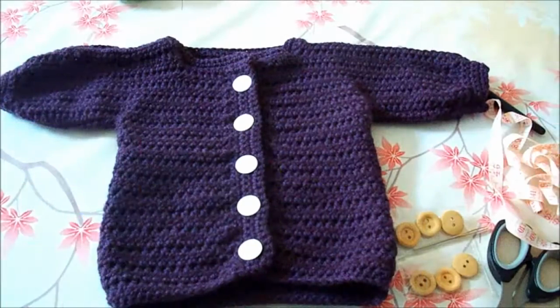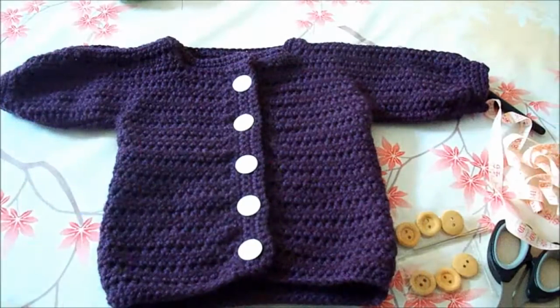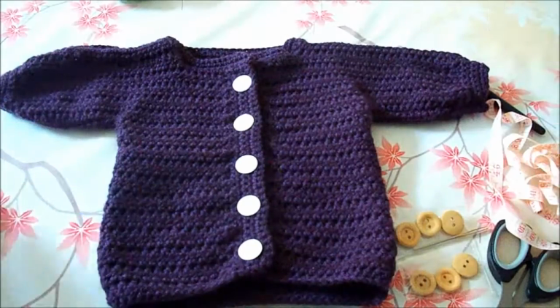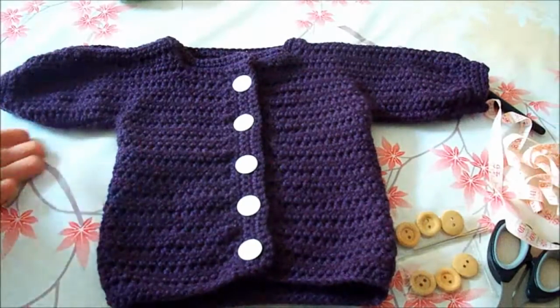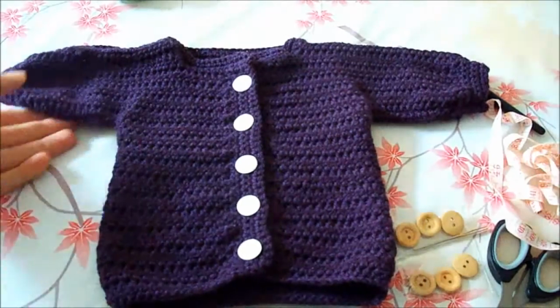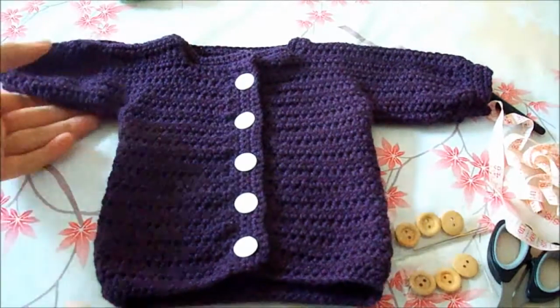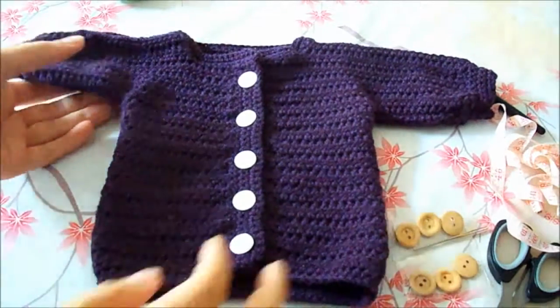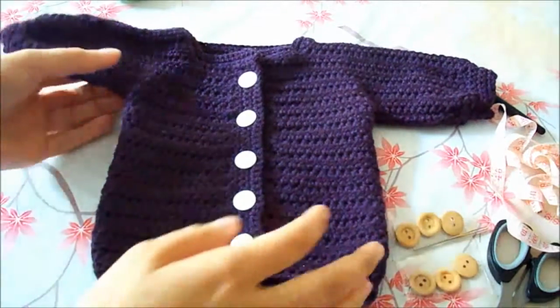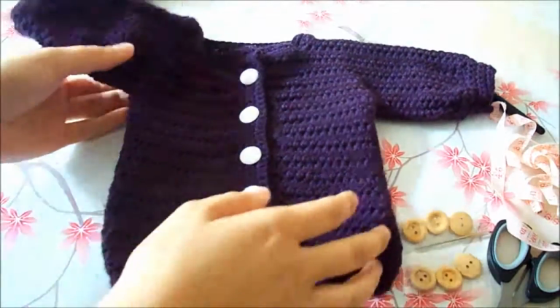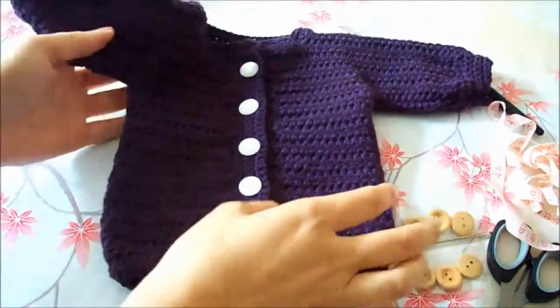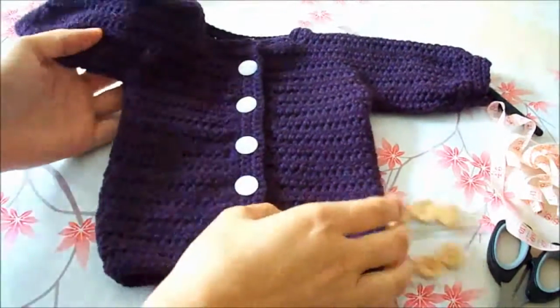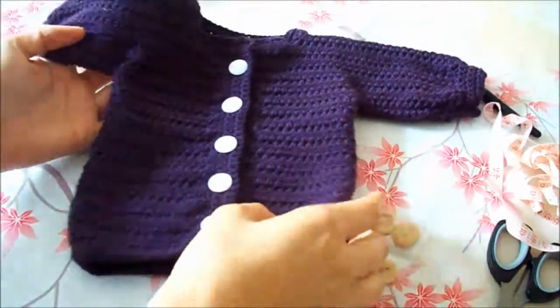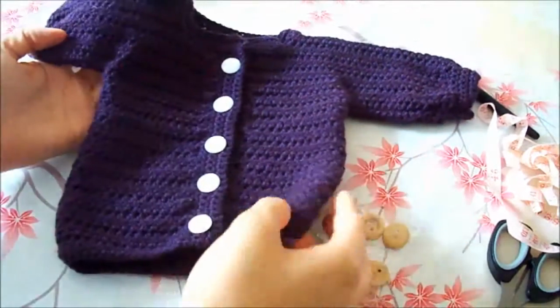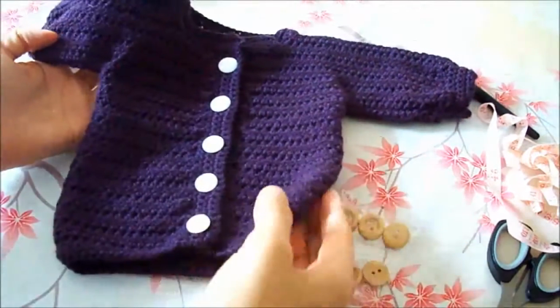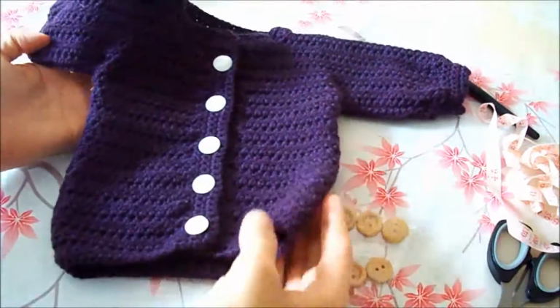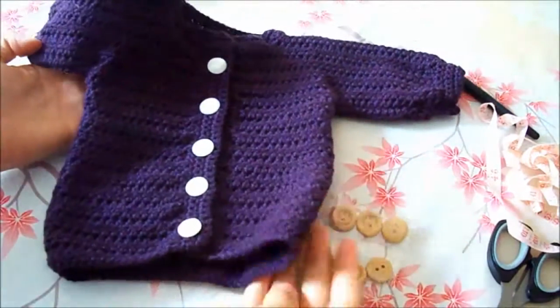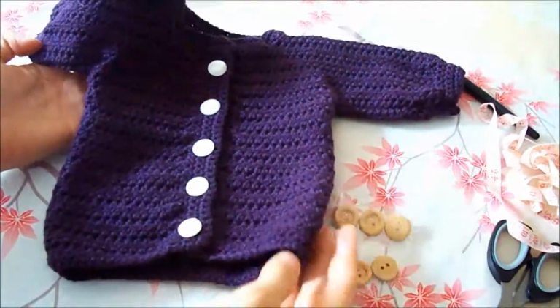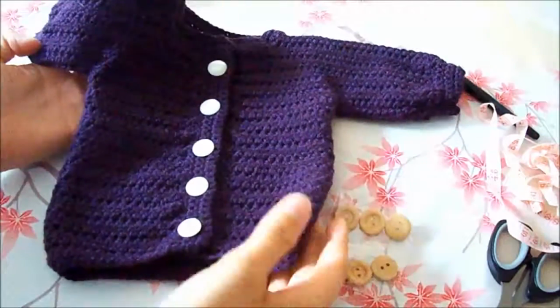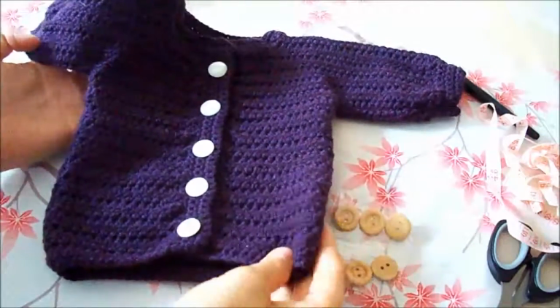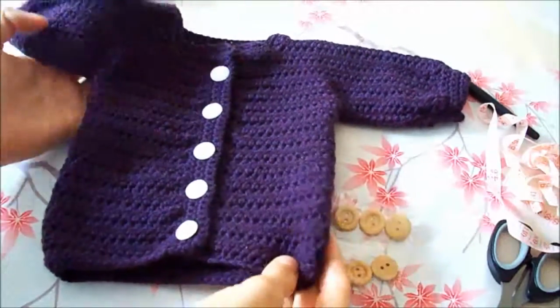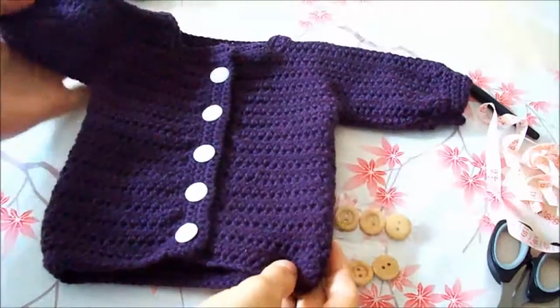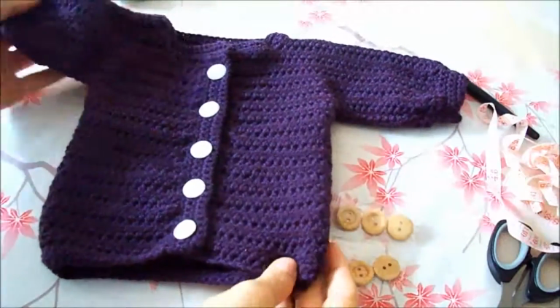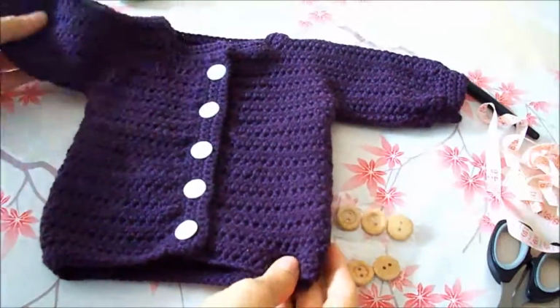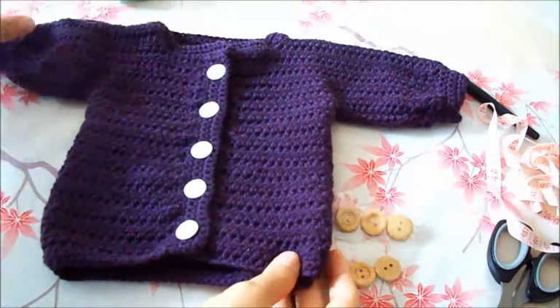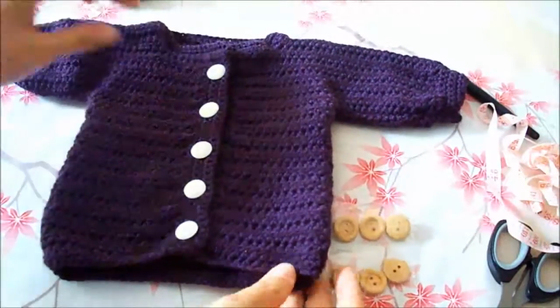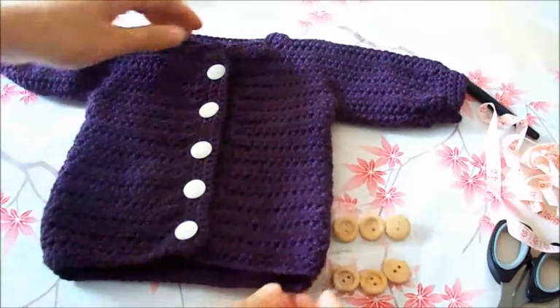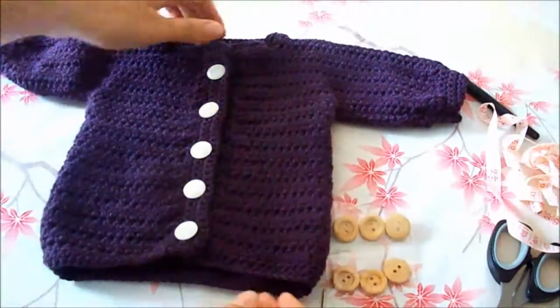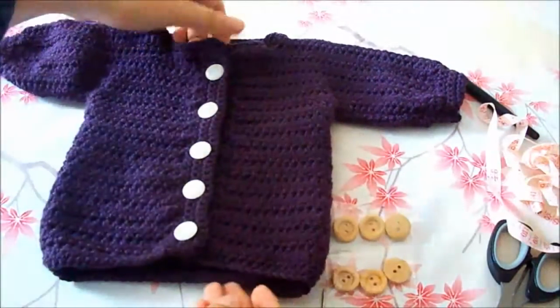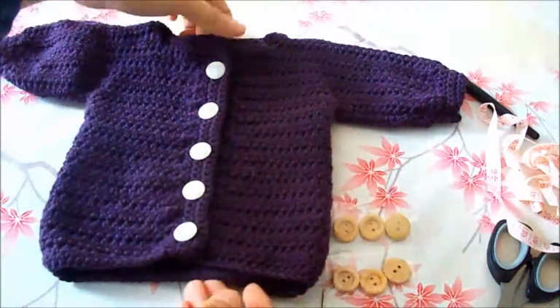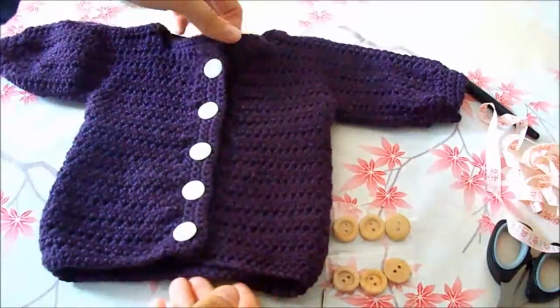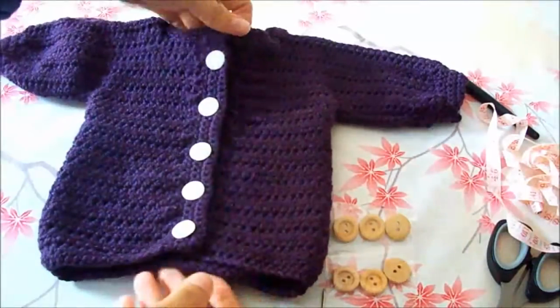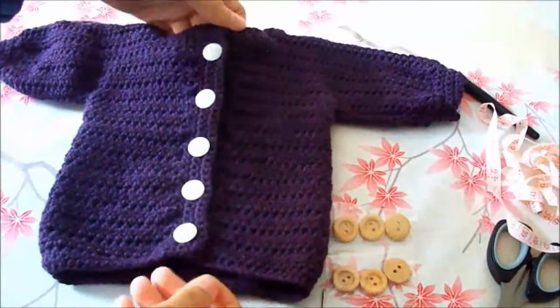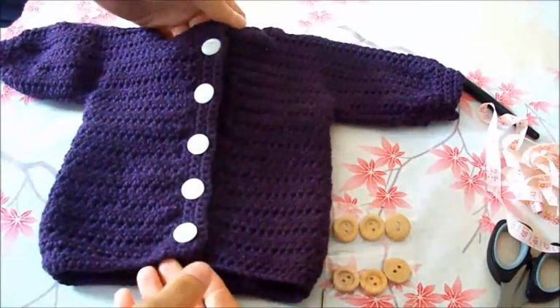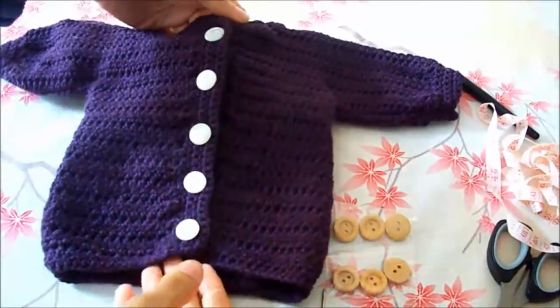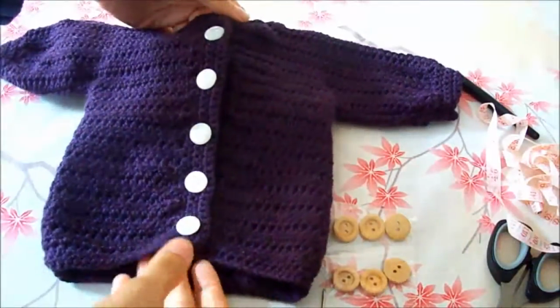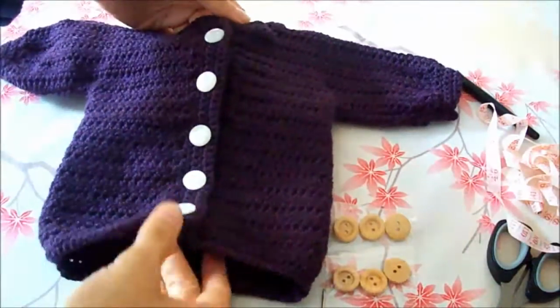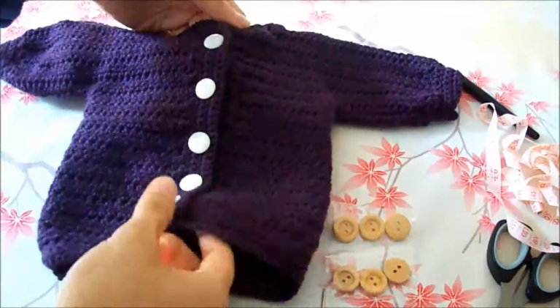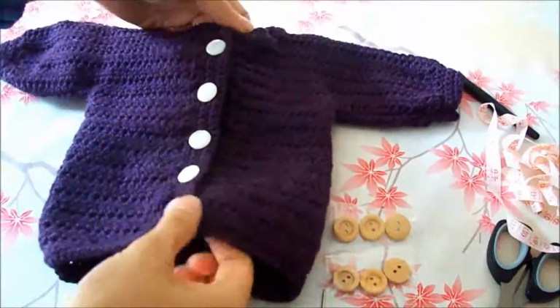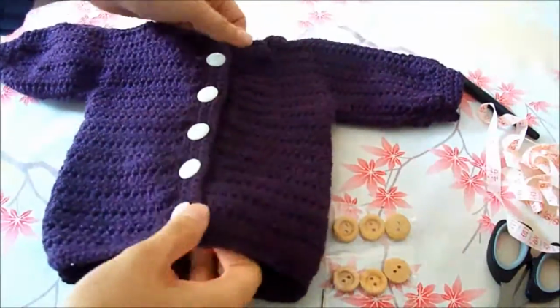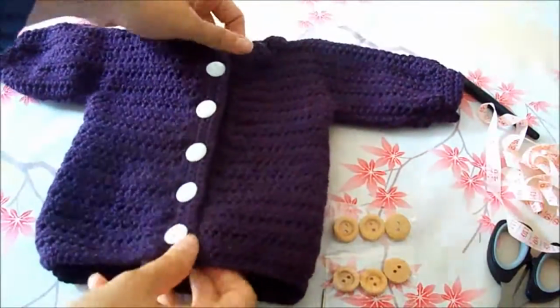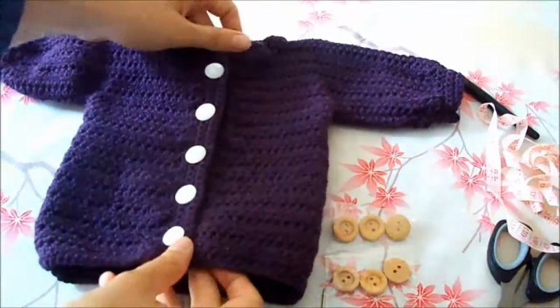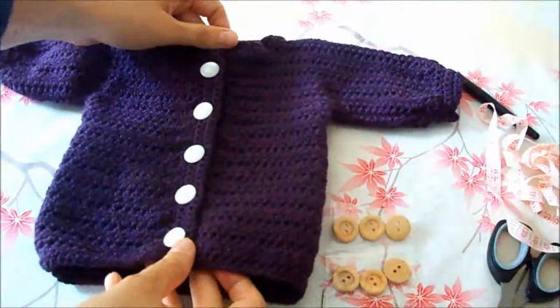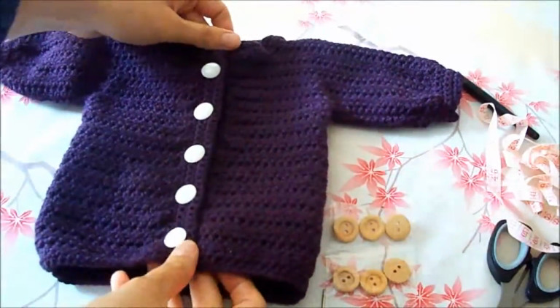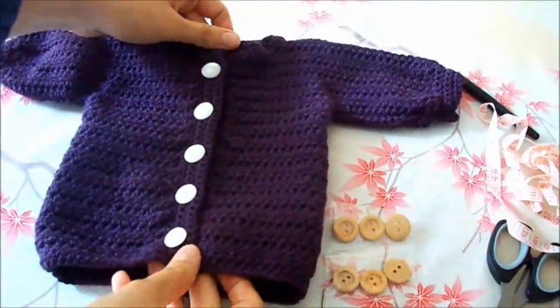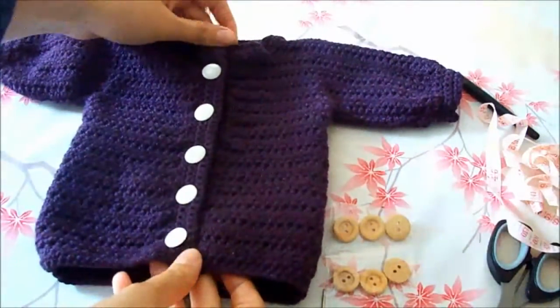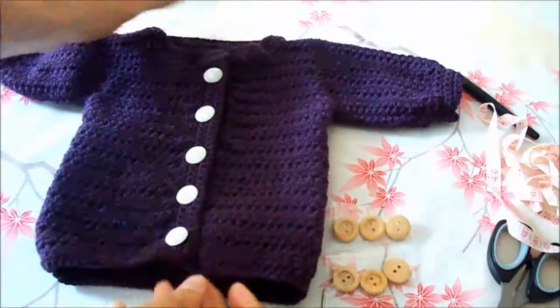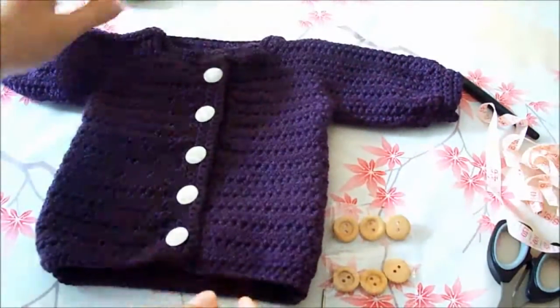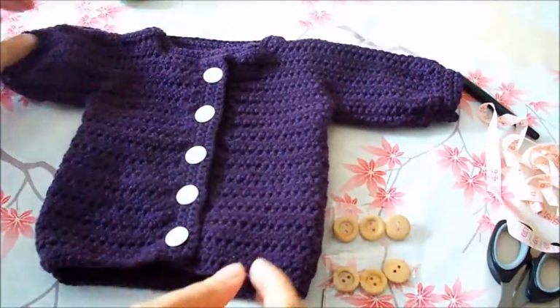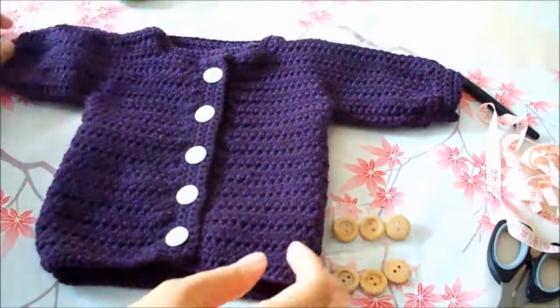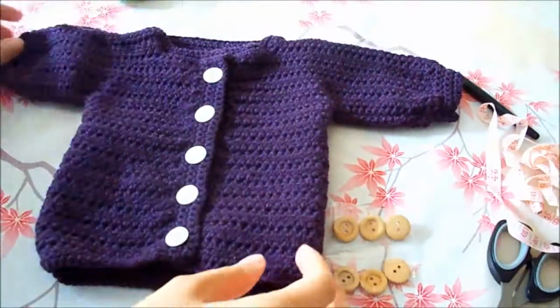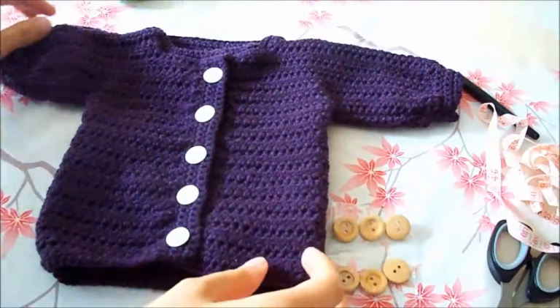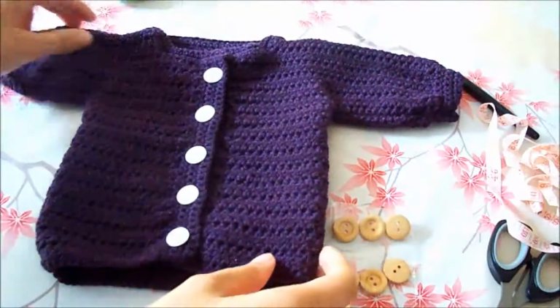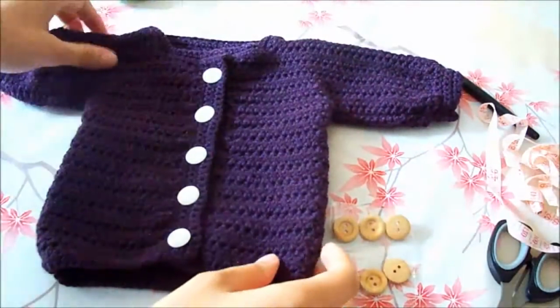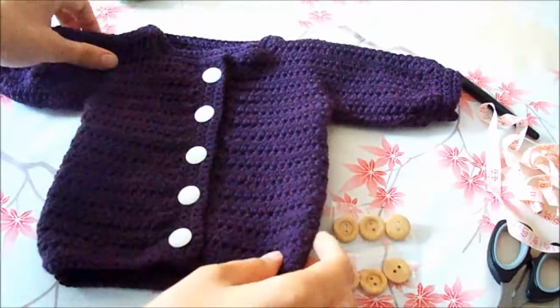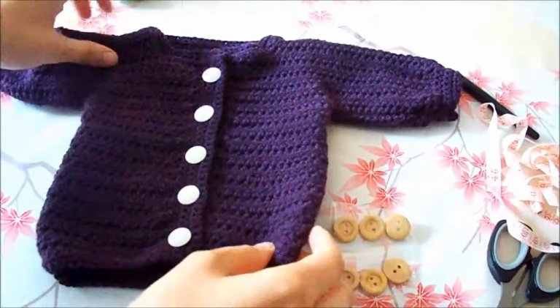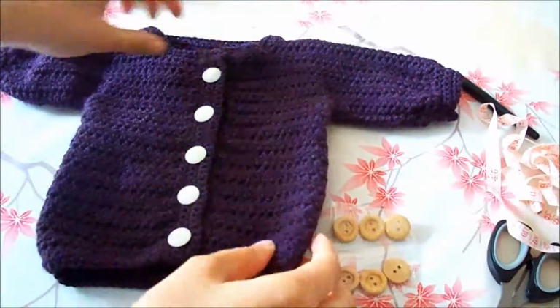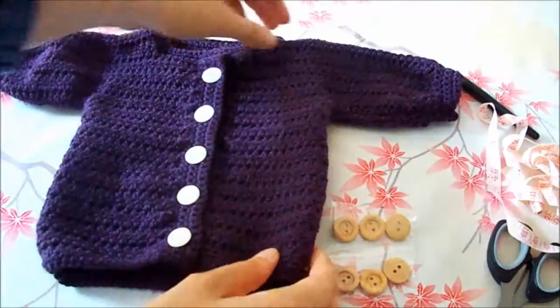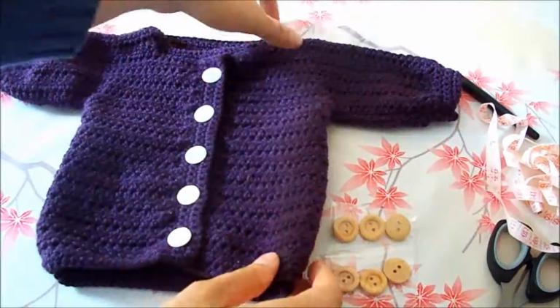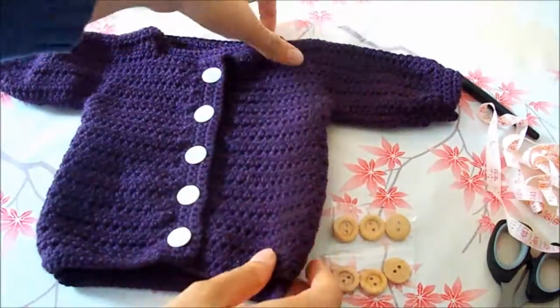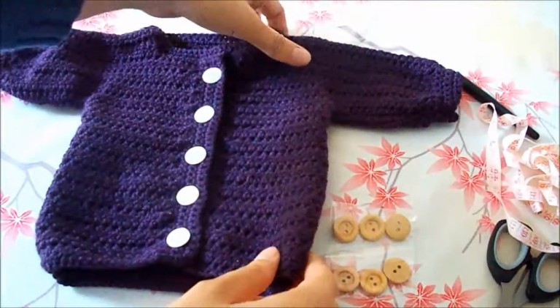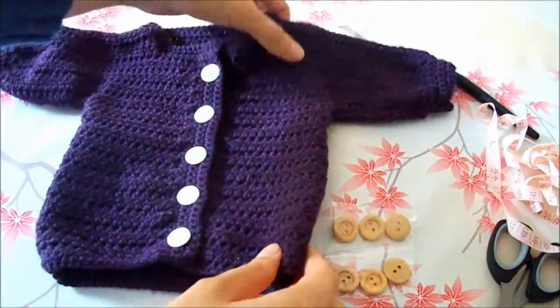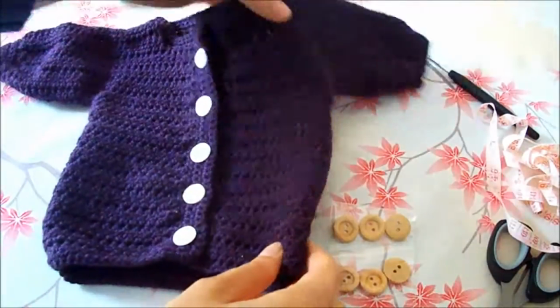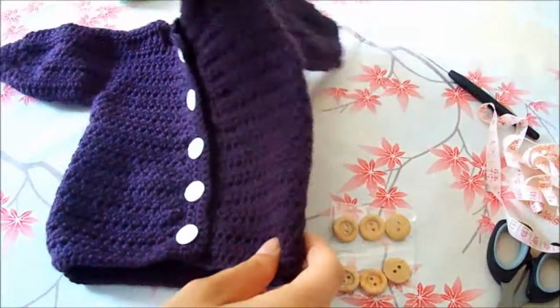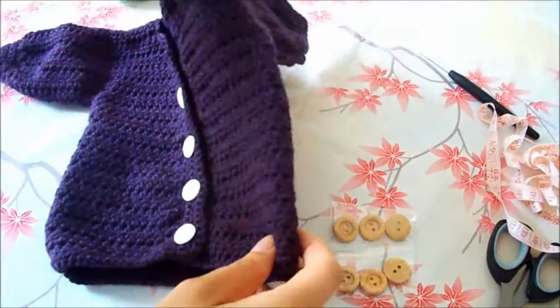In this video I'm going to show you how to crochet the neckline of this baby jacket for babies at the age of 3 to 6 months.